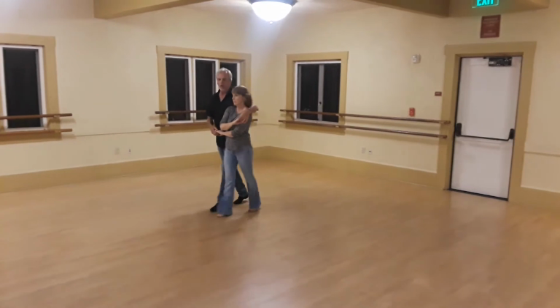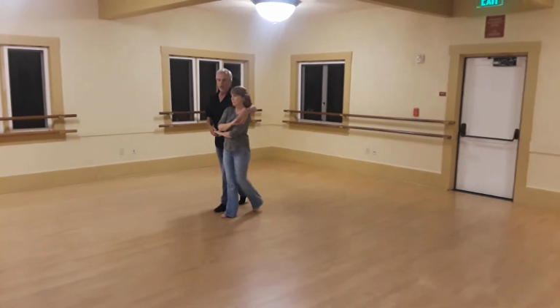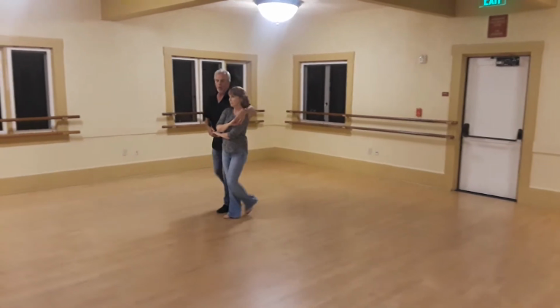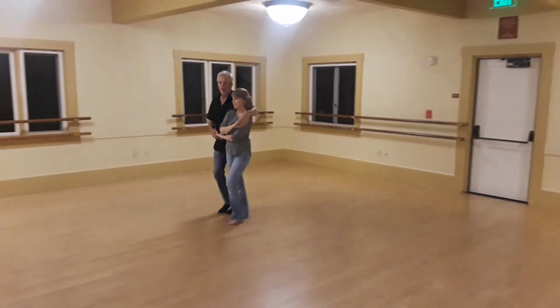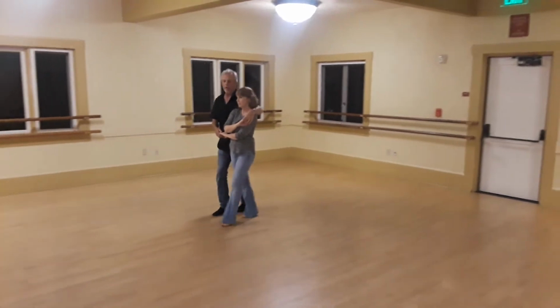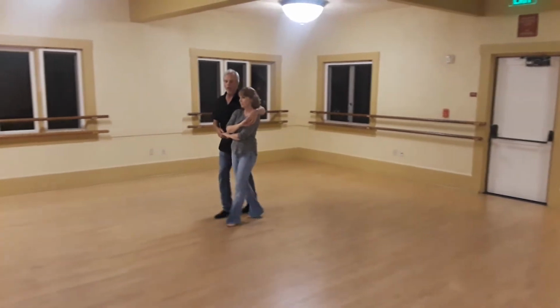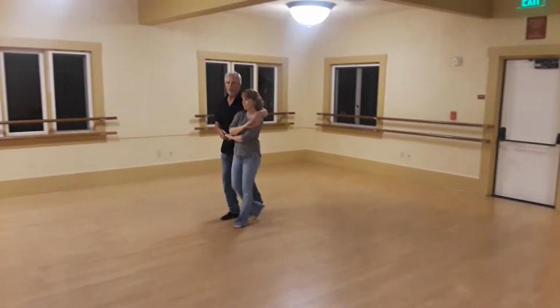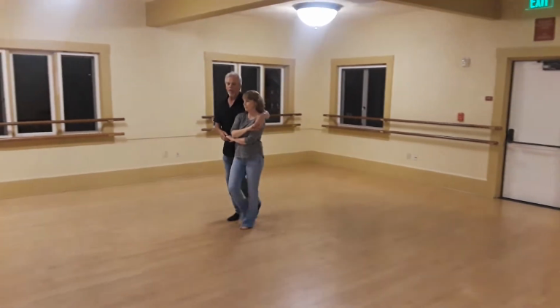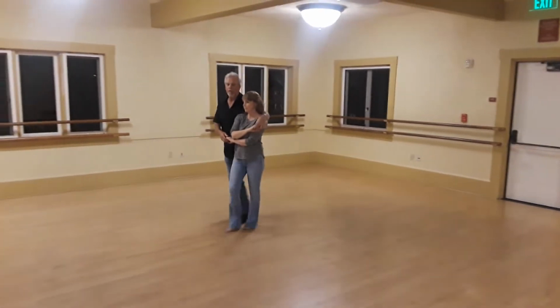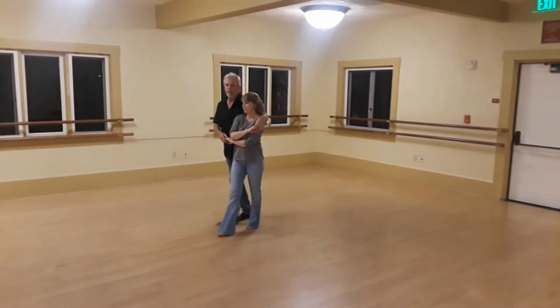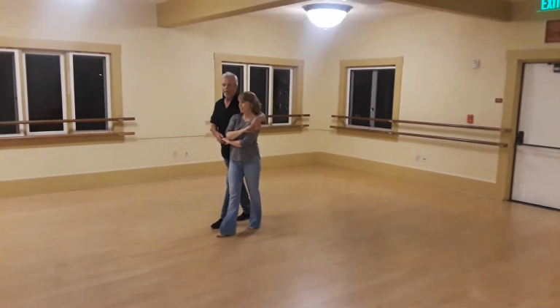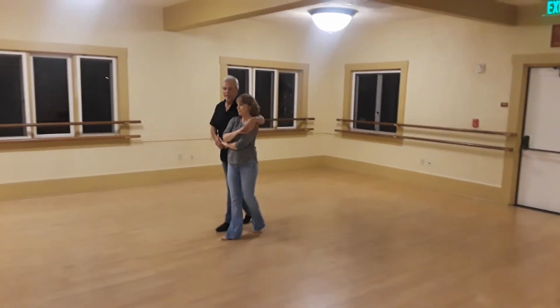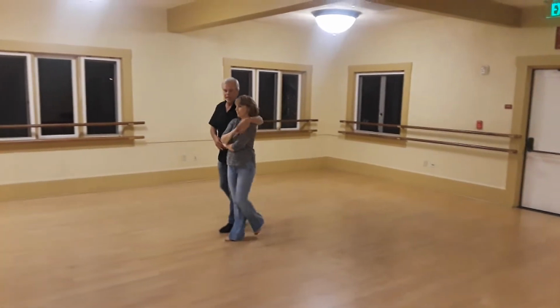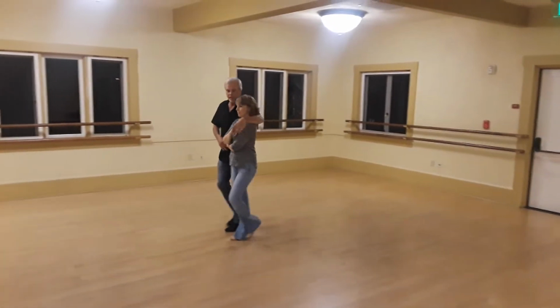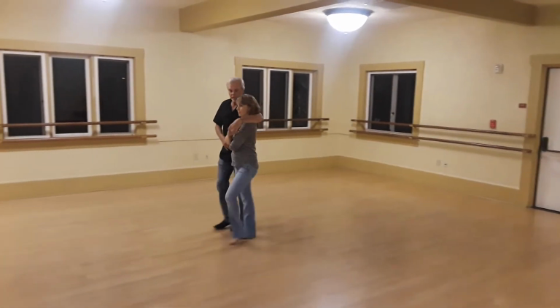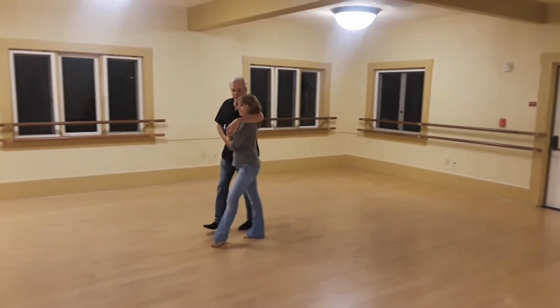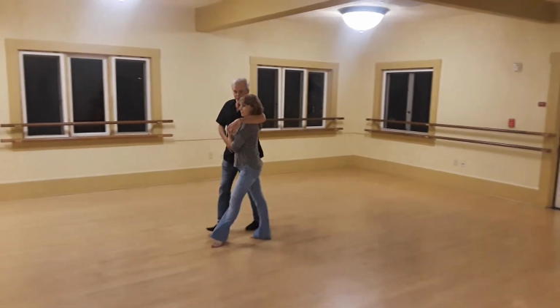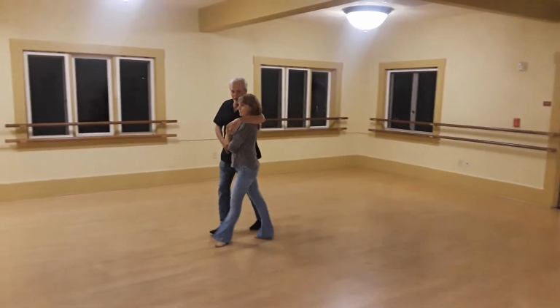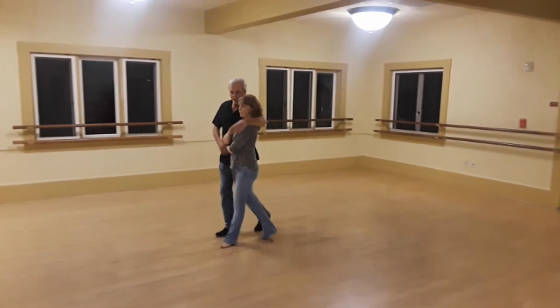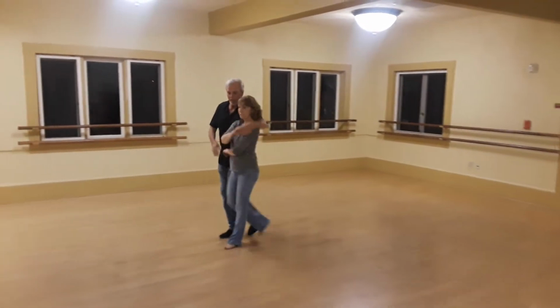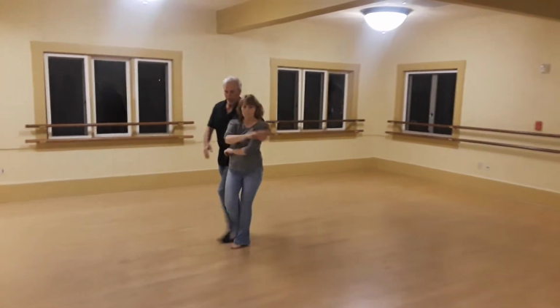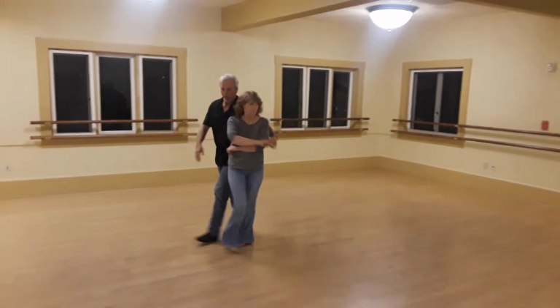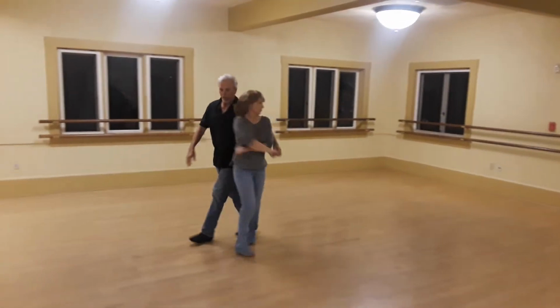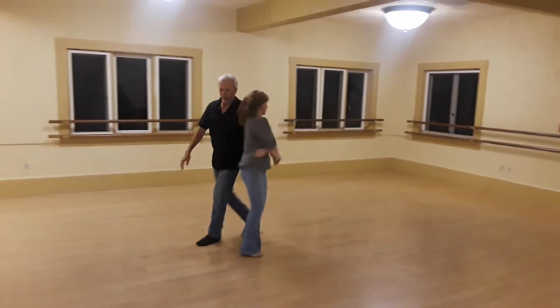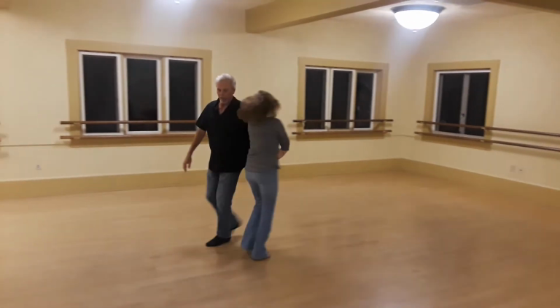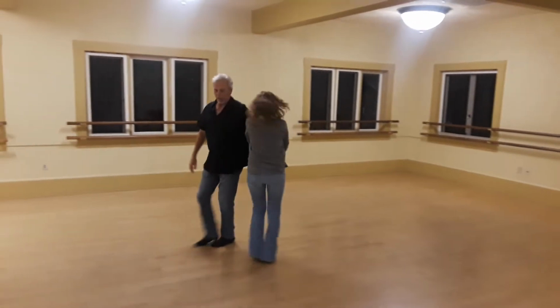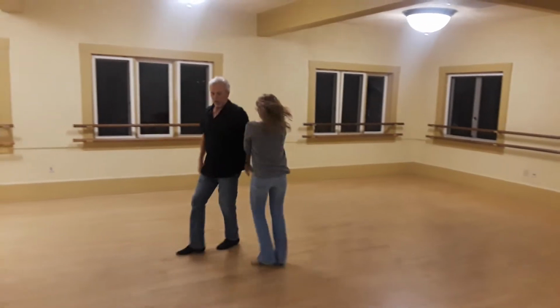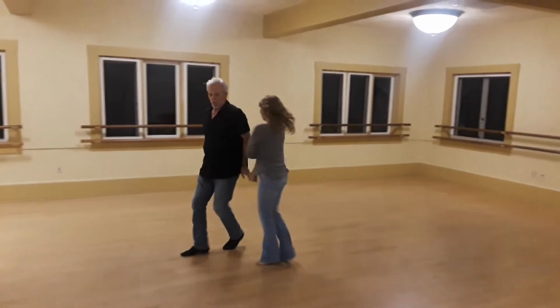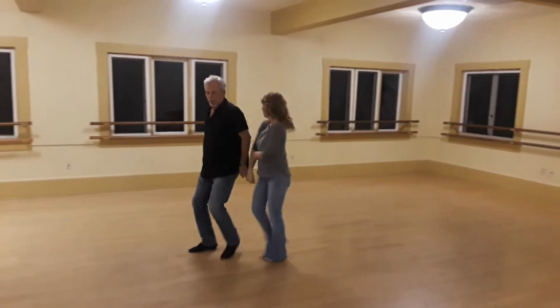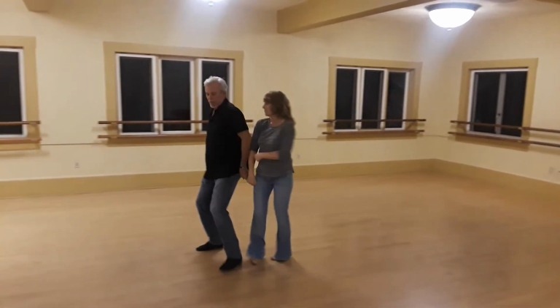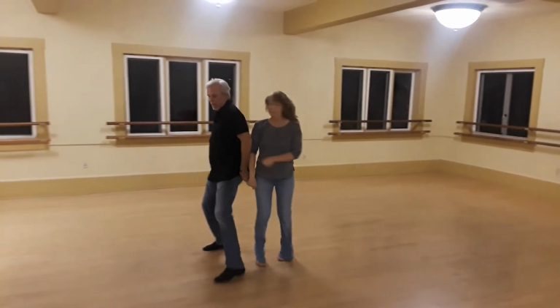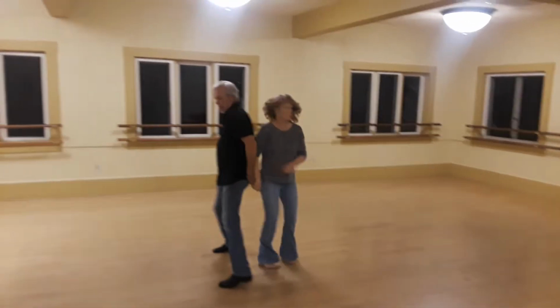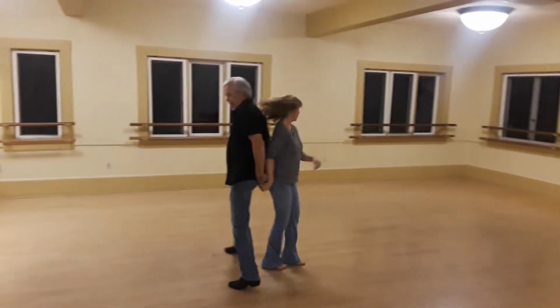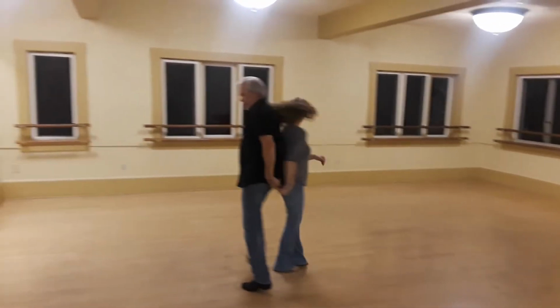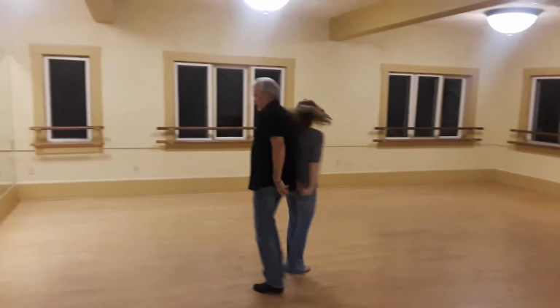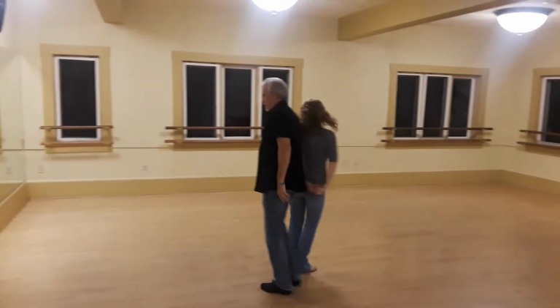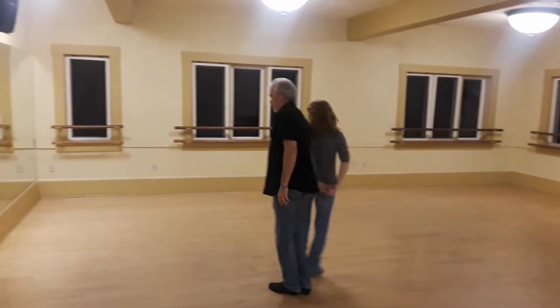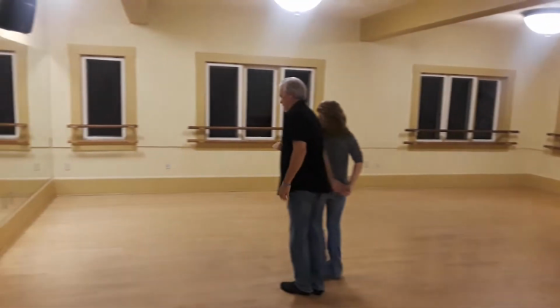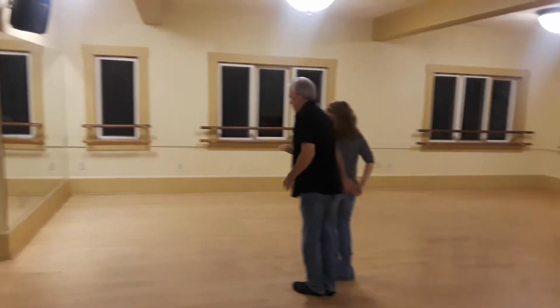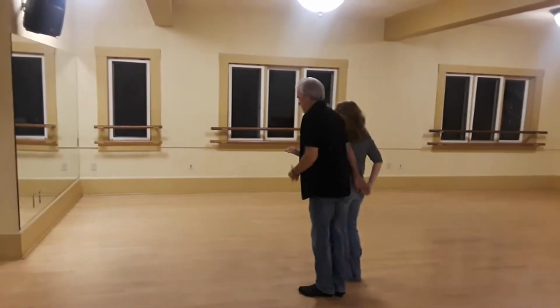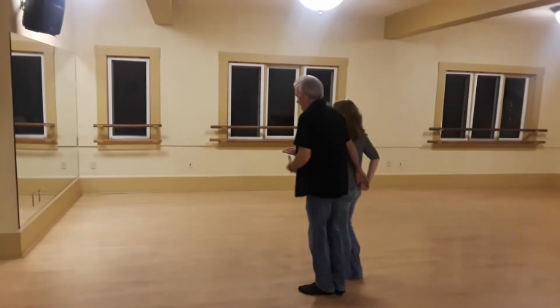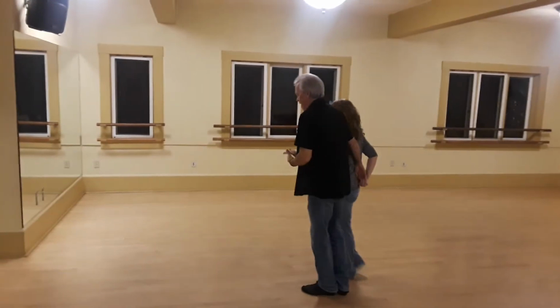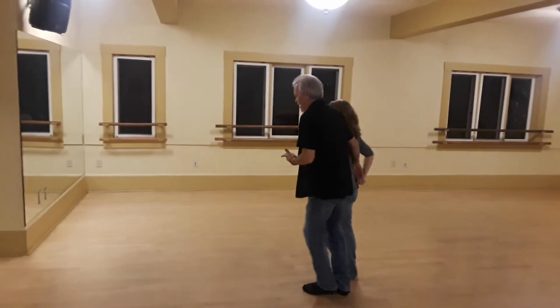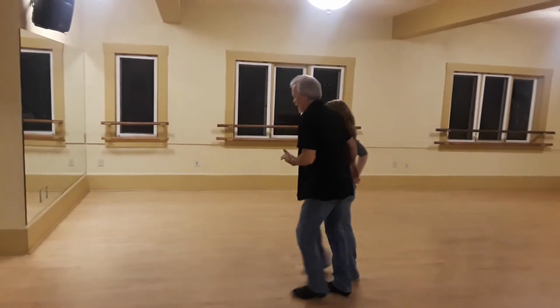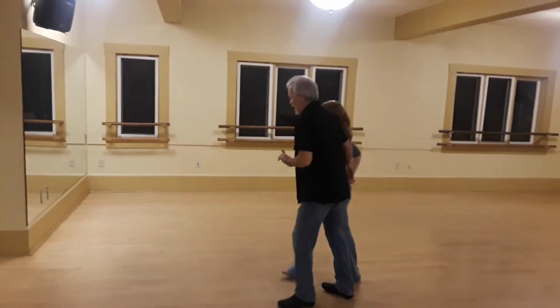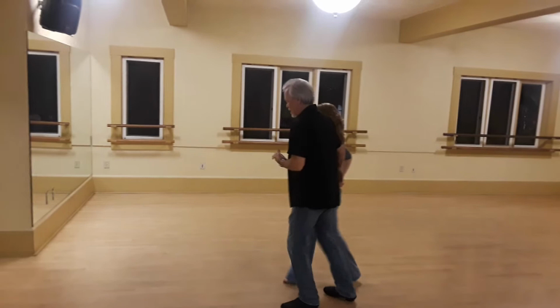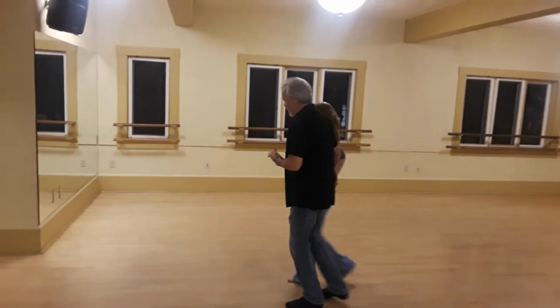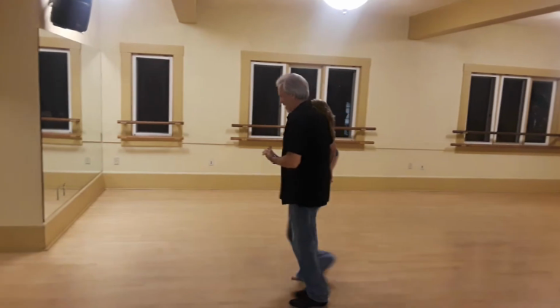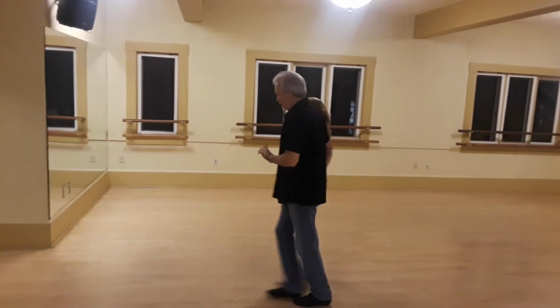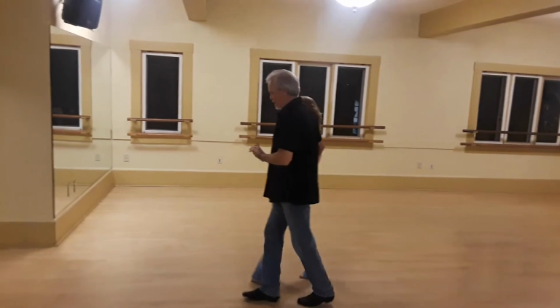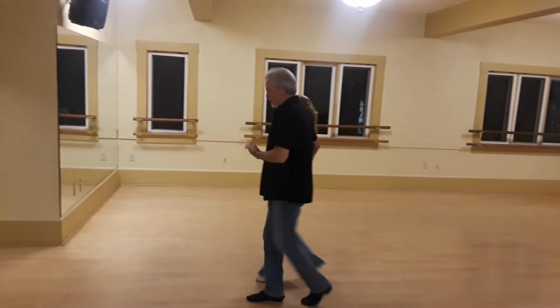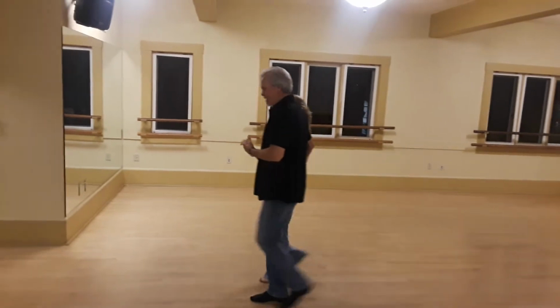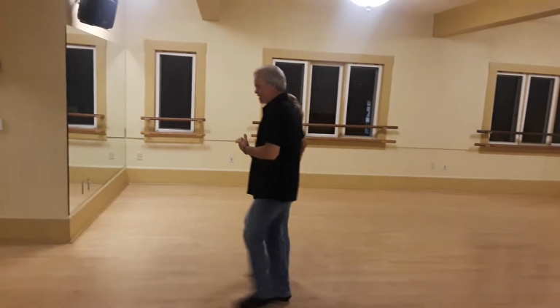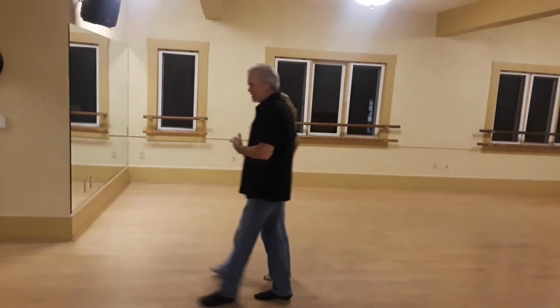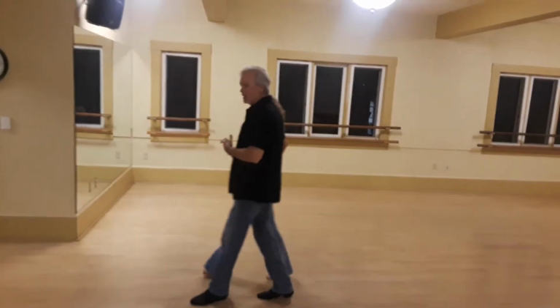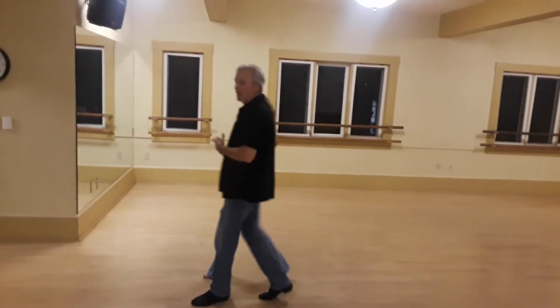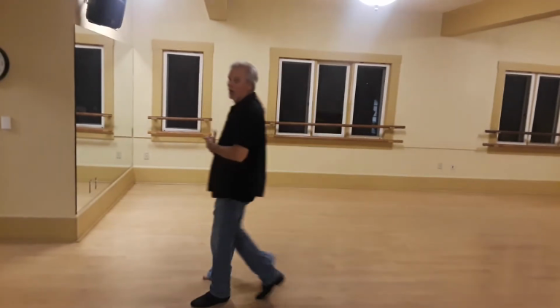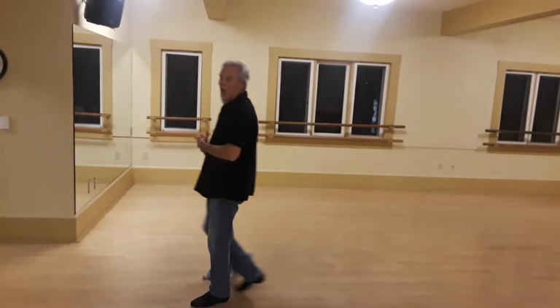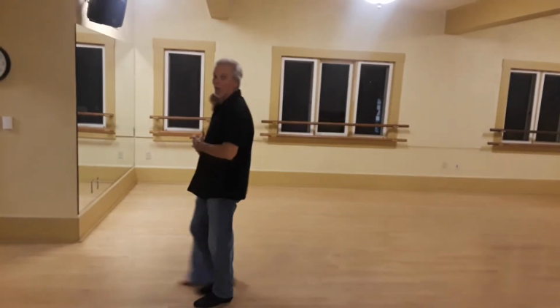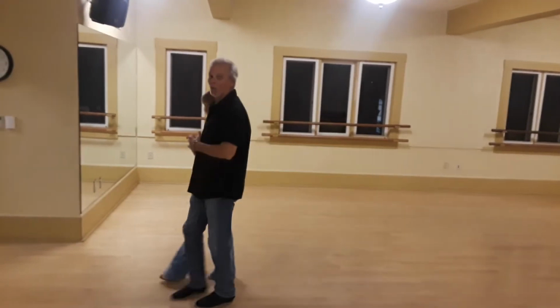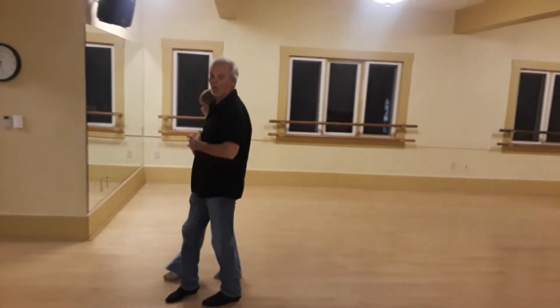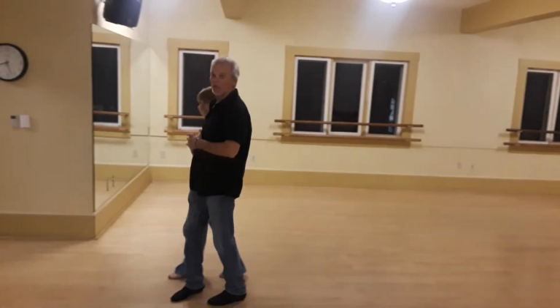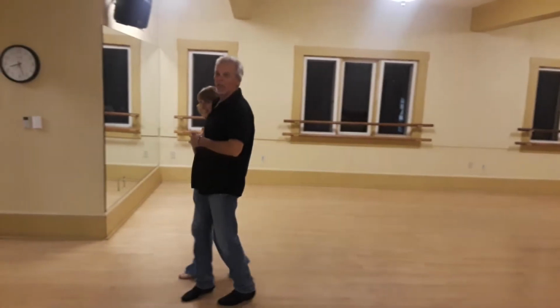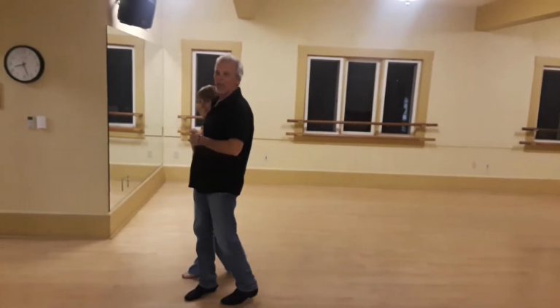Turn into cuddle. Quick, quick, in, prep. Quick, quick — guys, step to the side. Quick, quick, slow, slow.